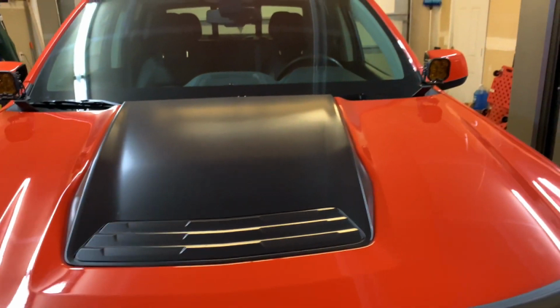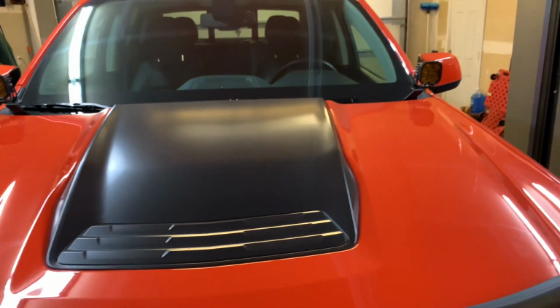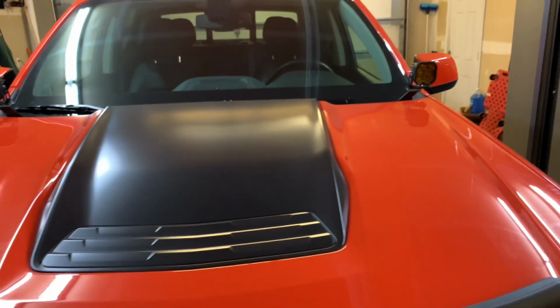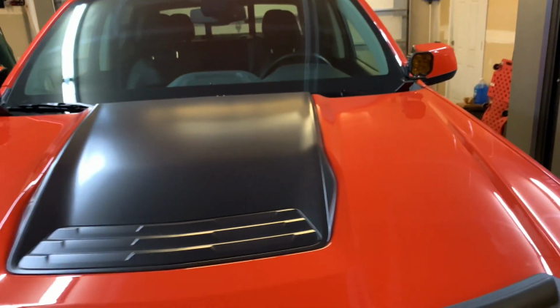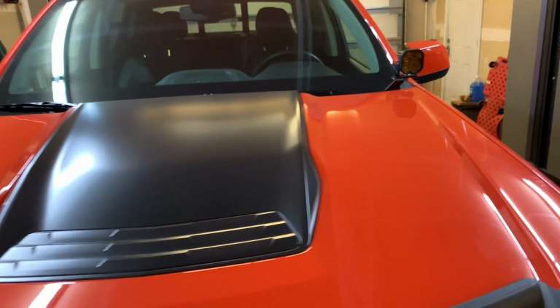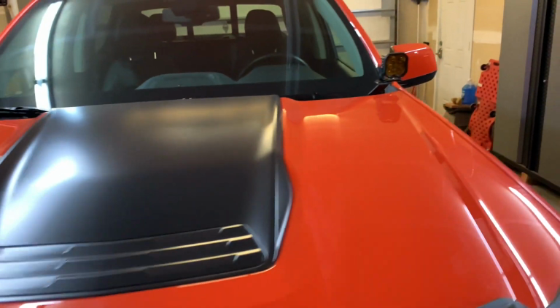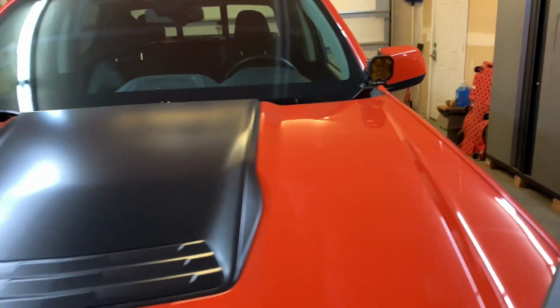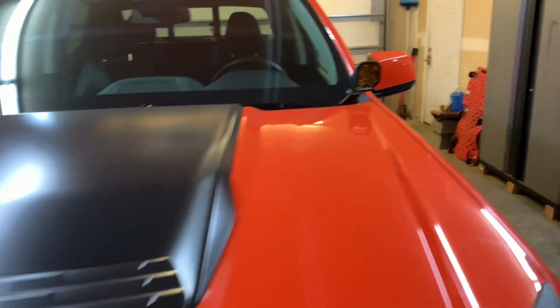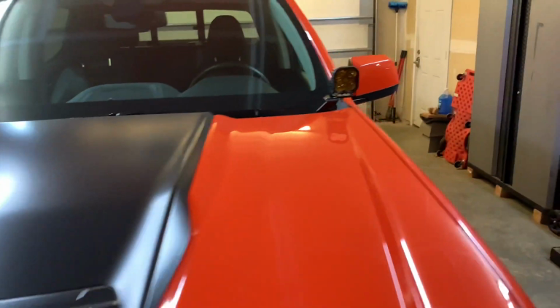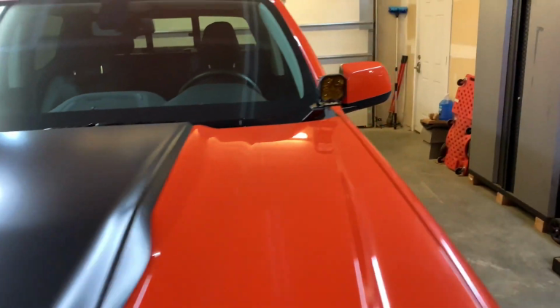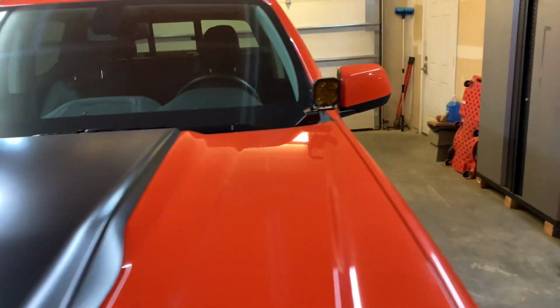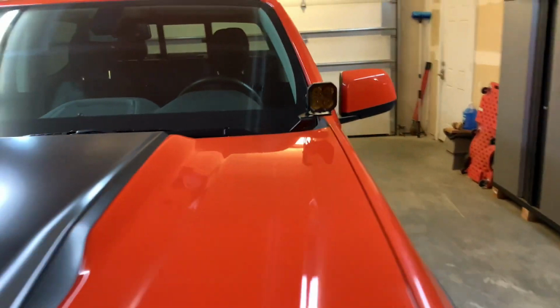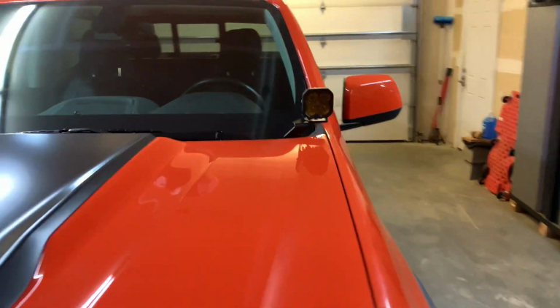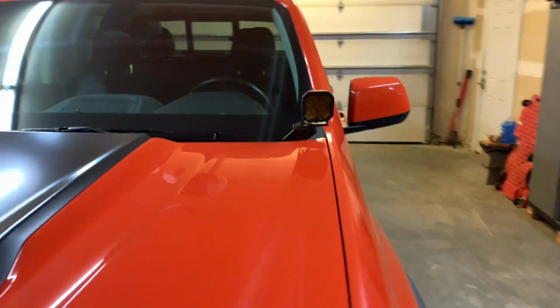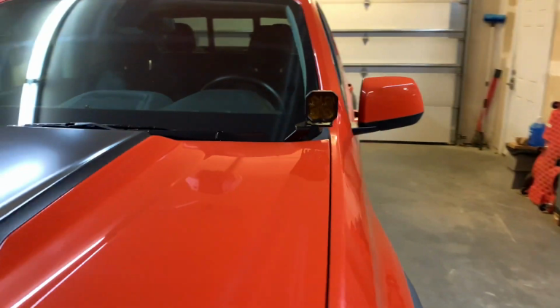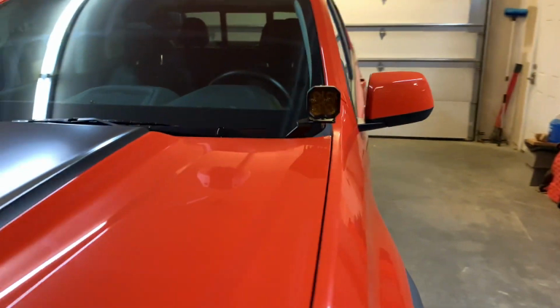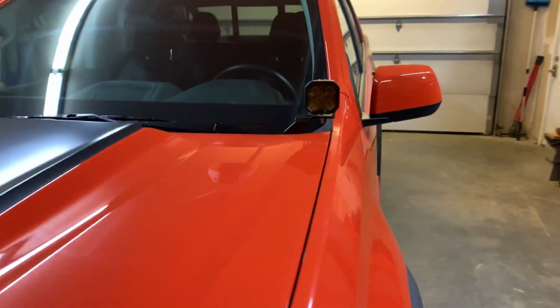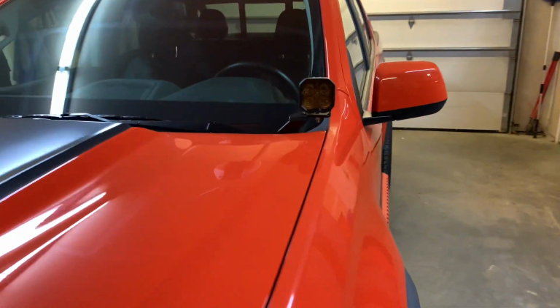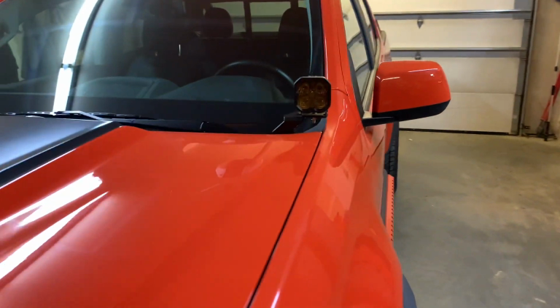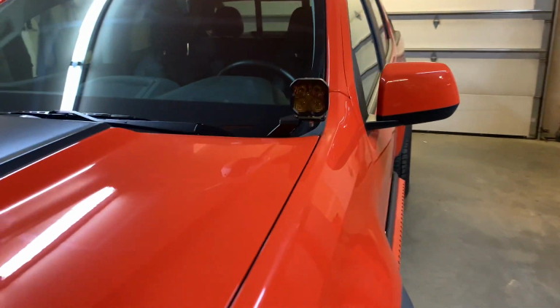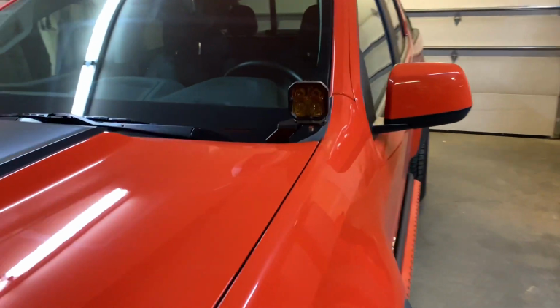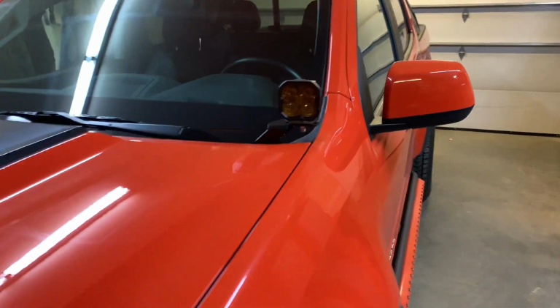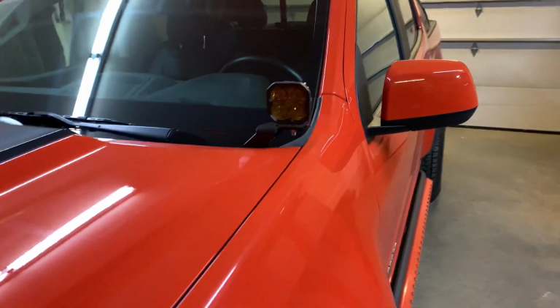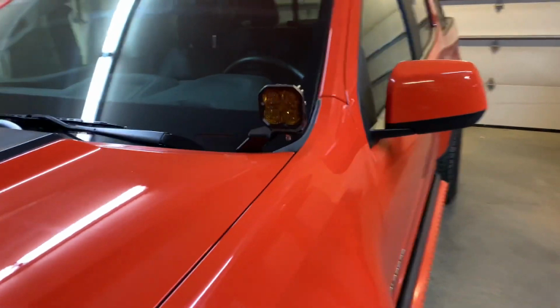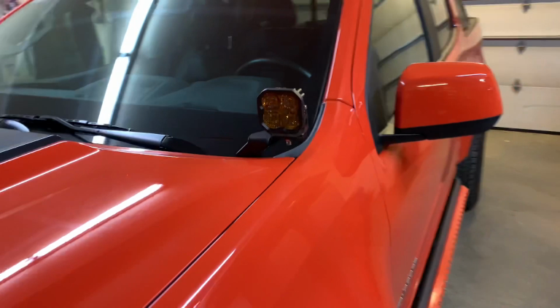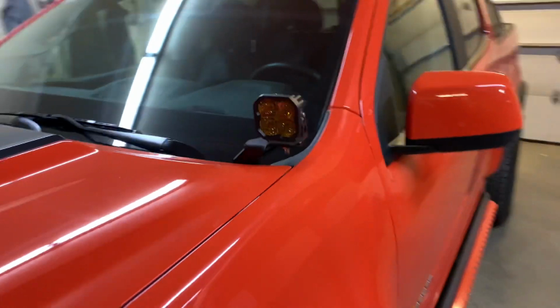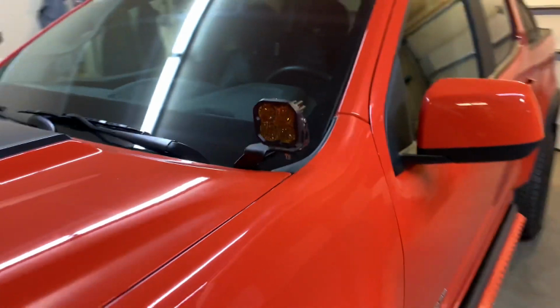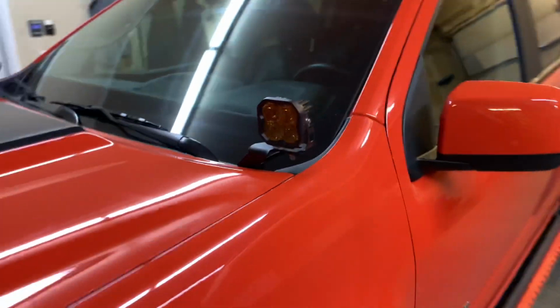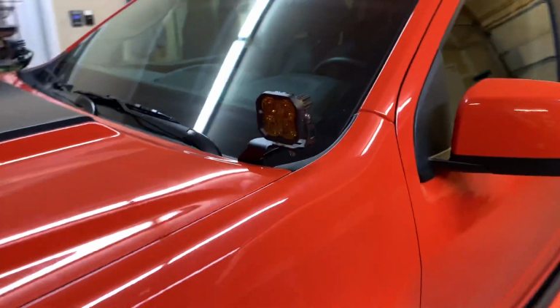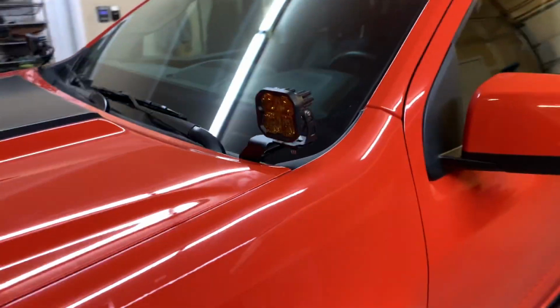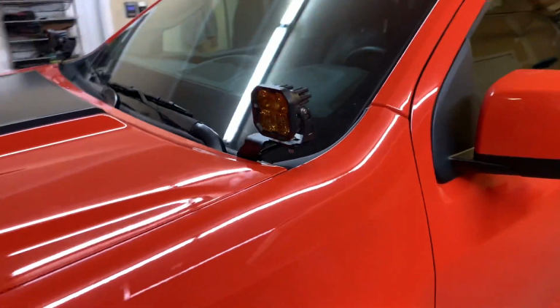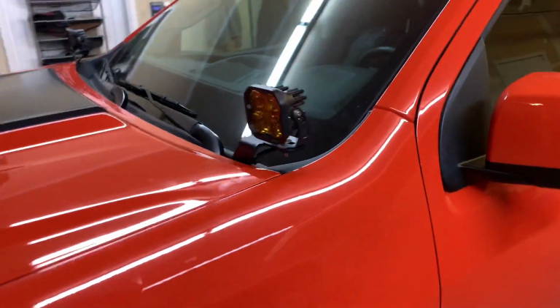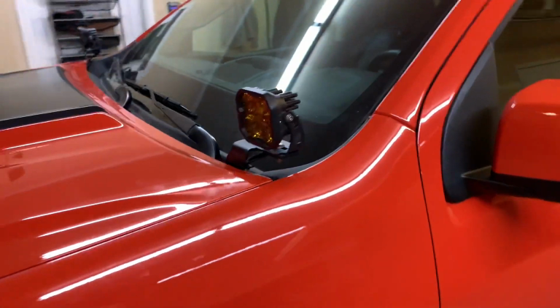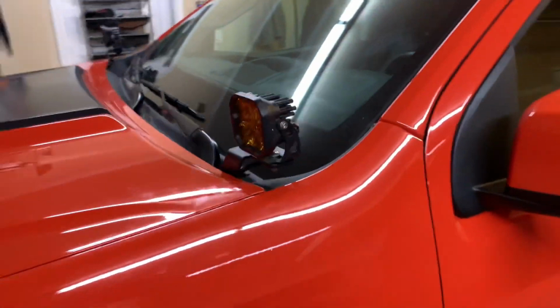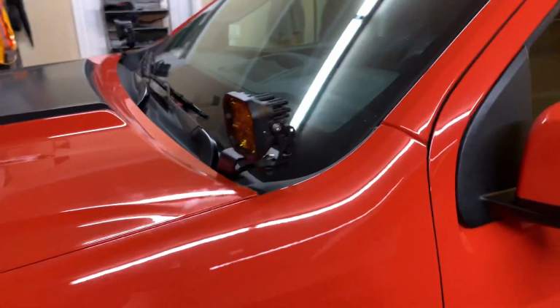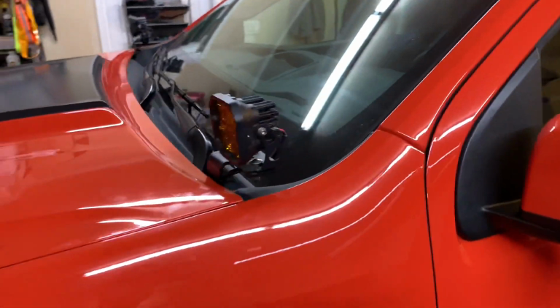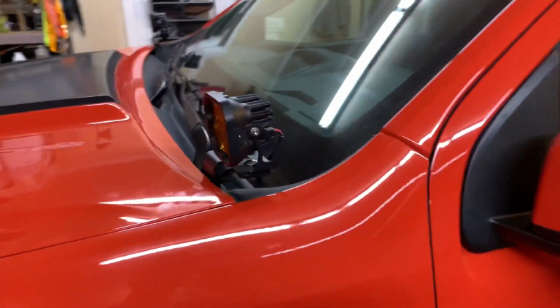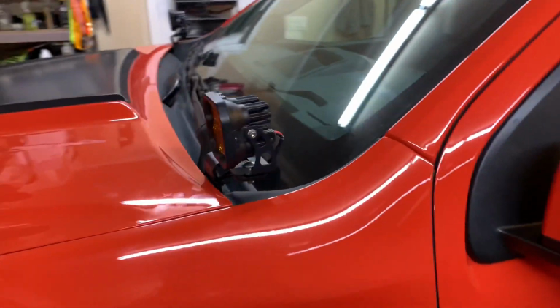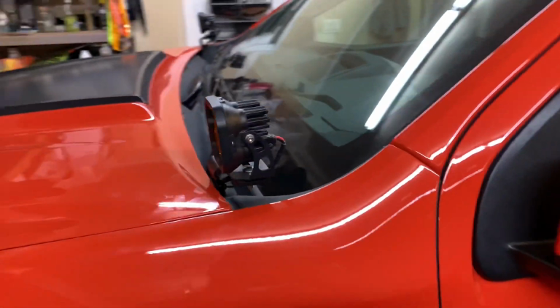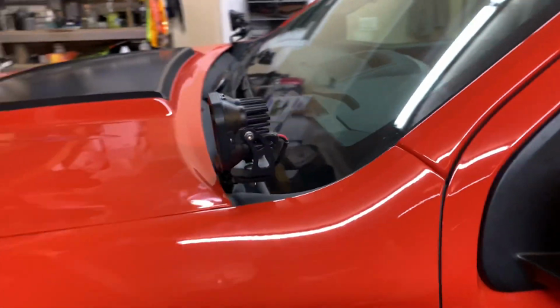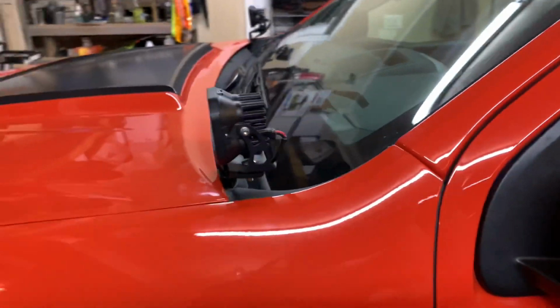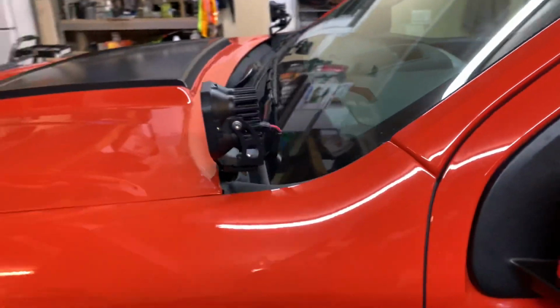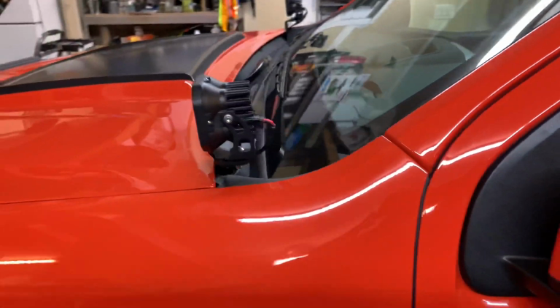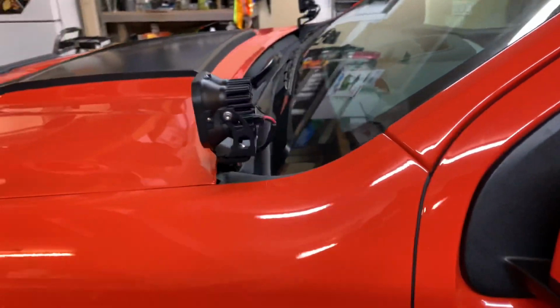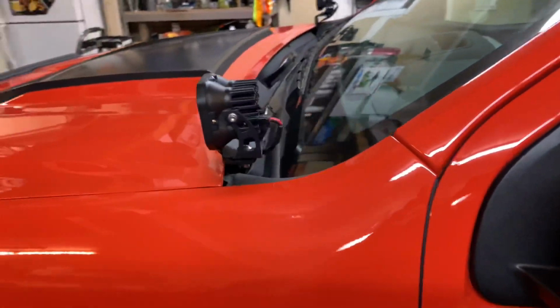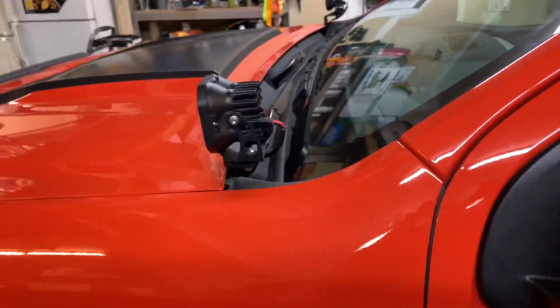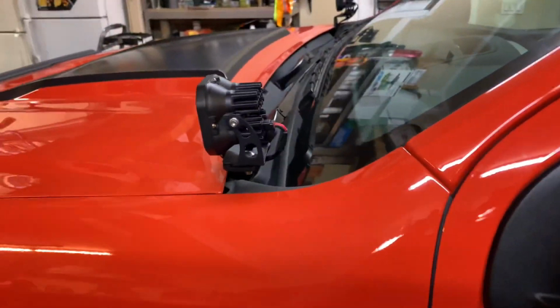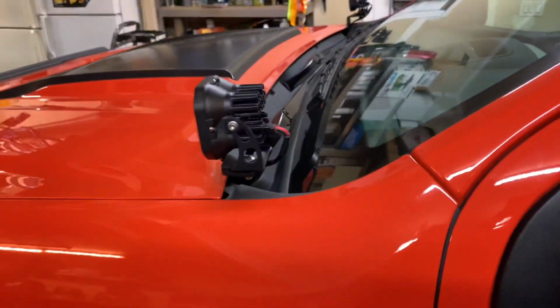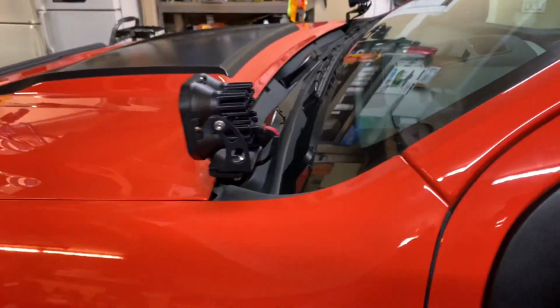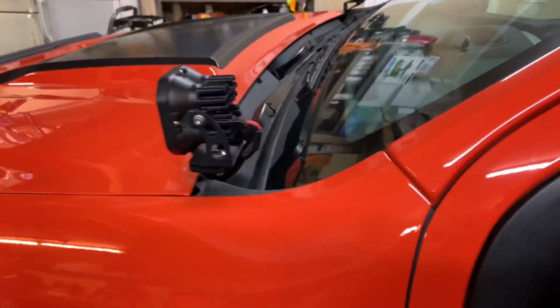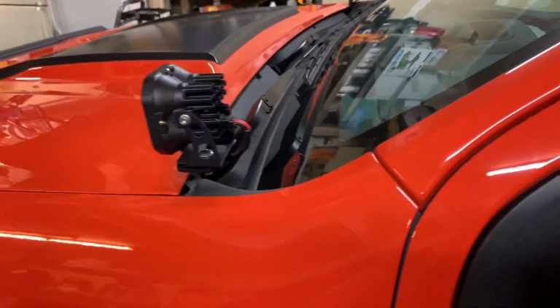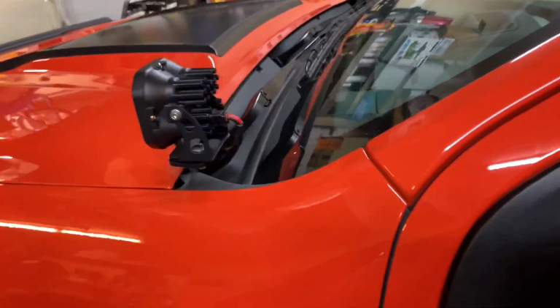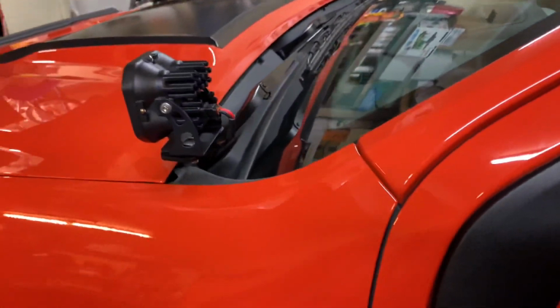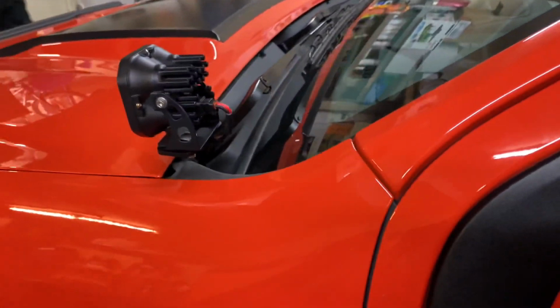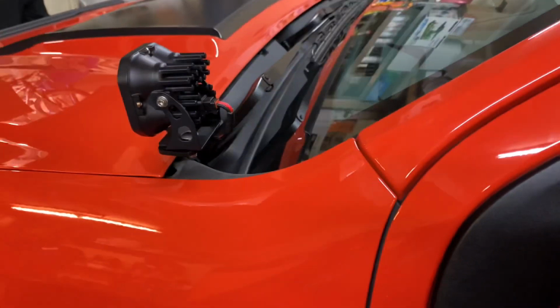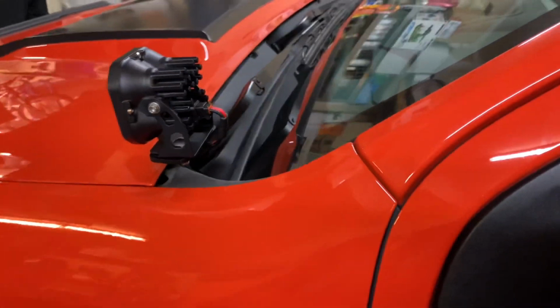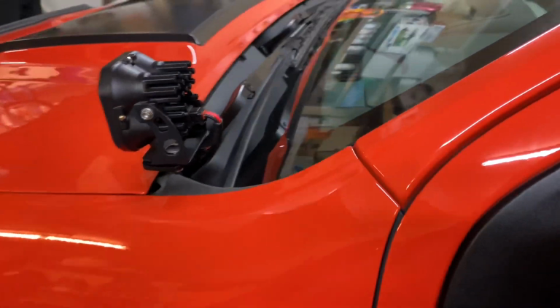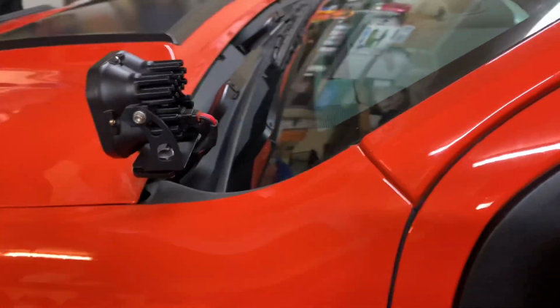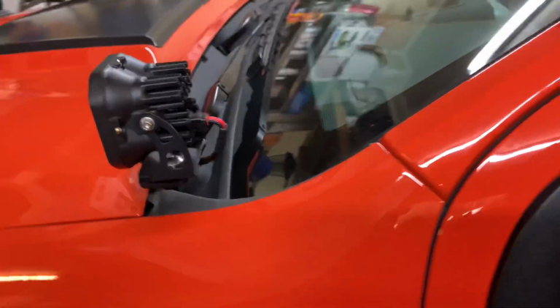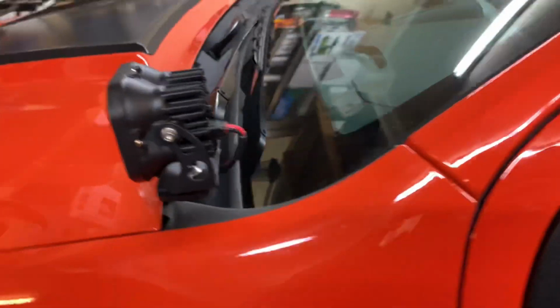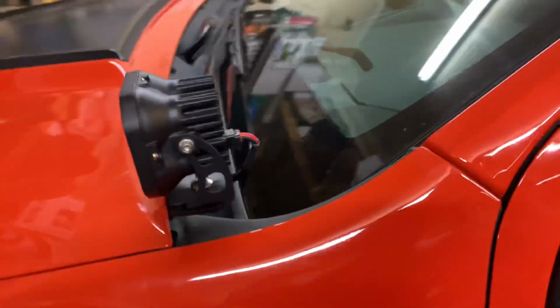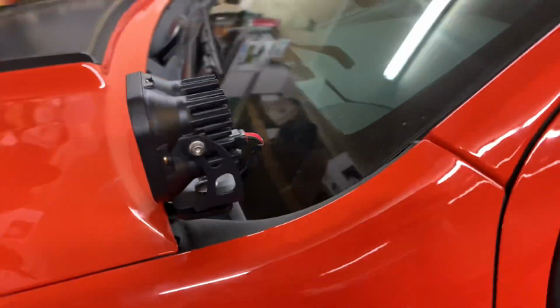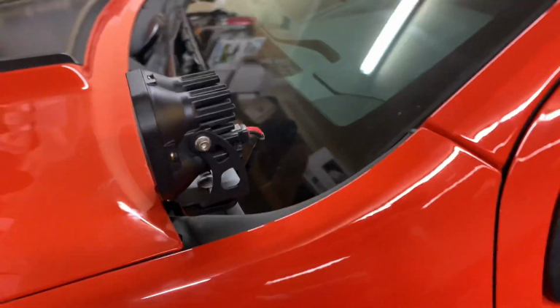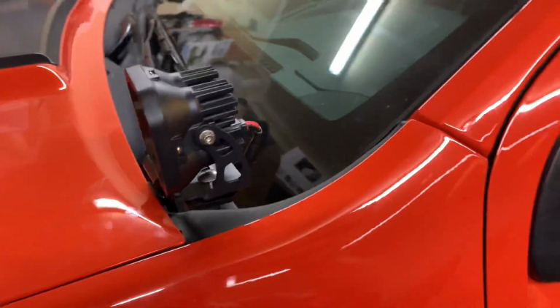Now, these are ditch lights, so I want to start with aiming them just a little bit out. We'll see how that looks and then make some adjustments from there.